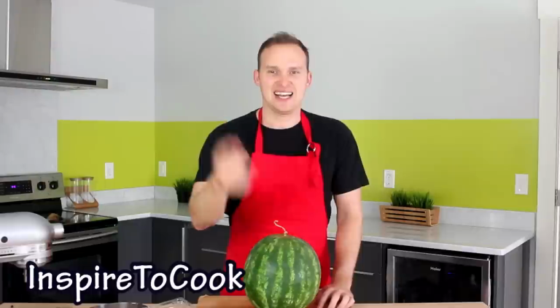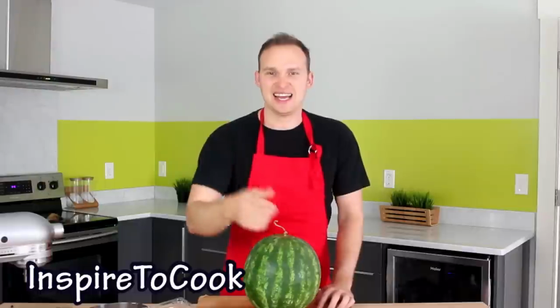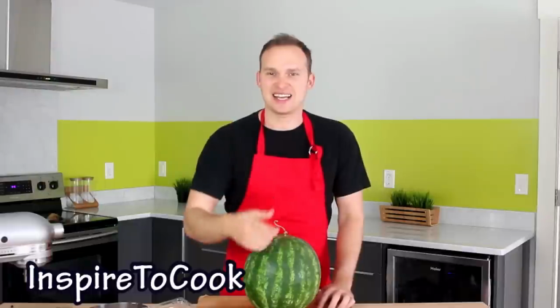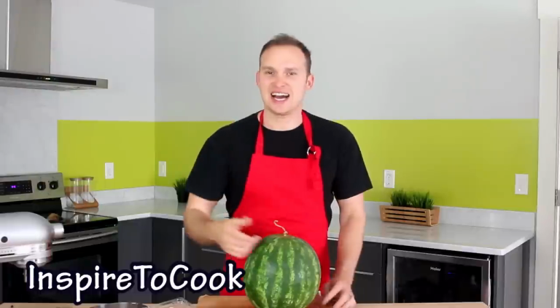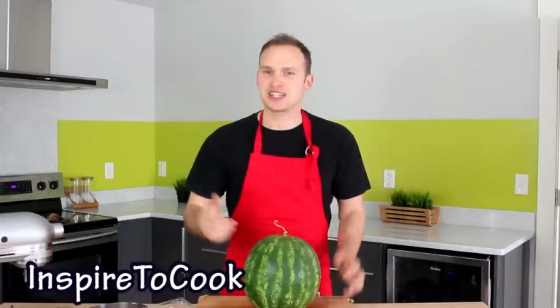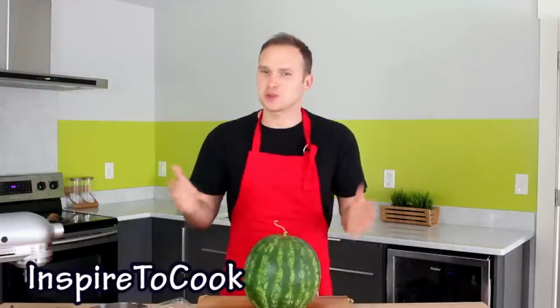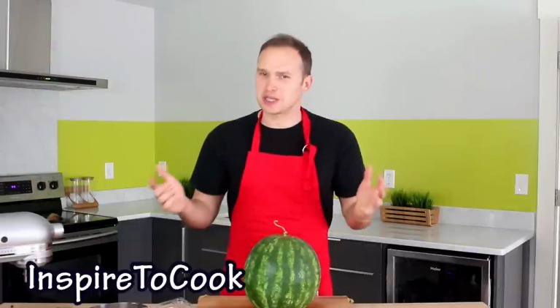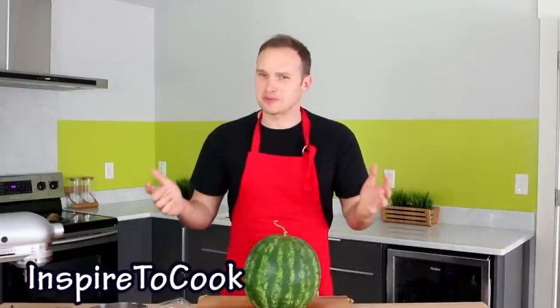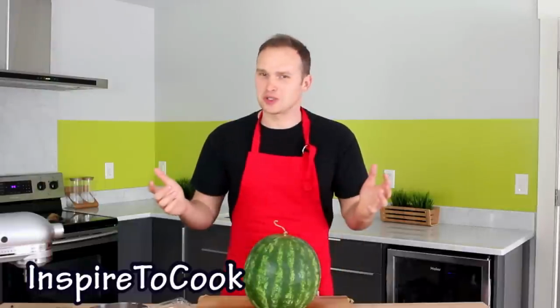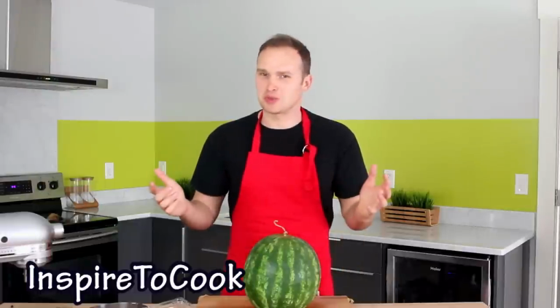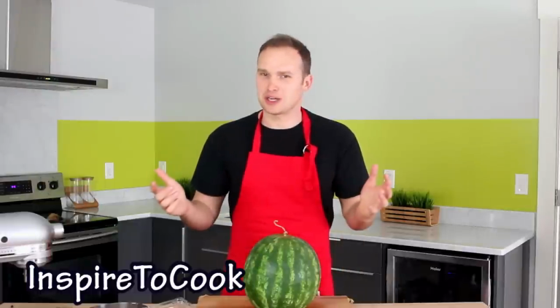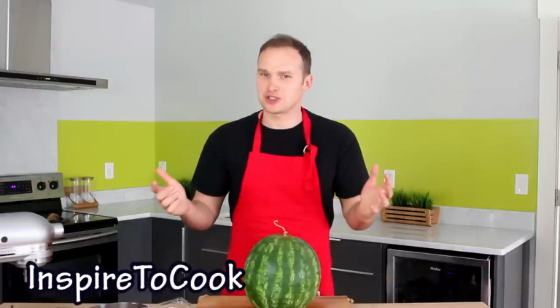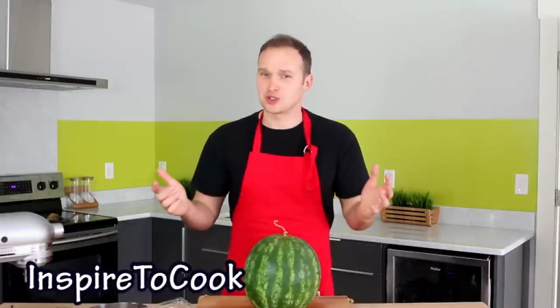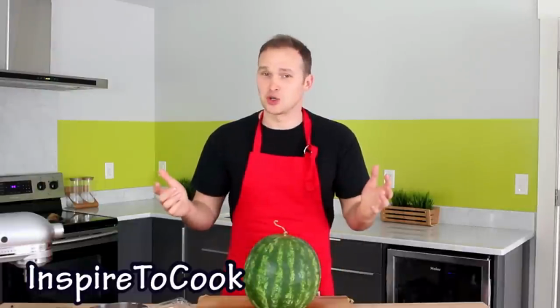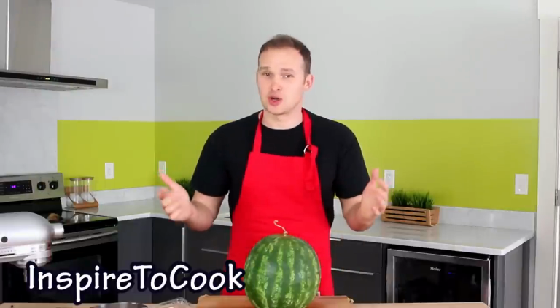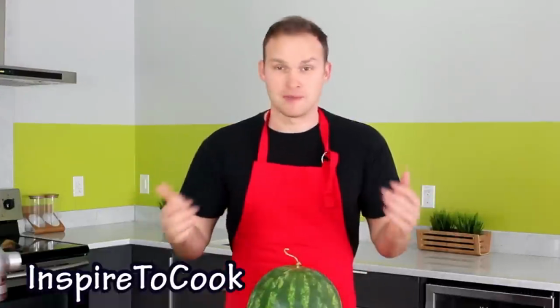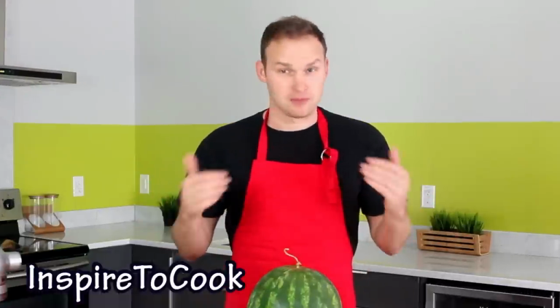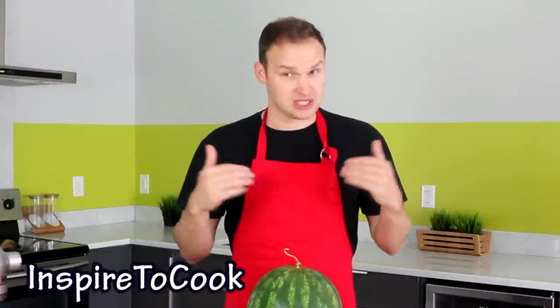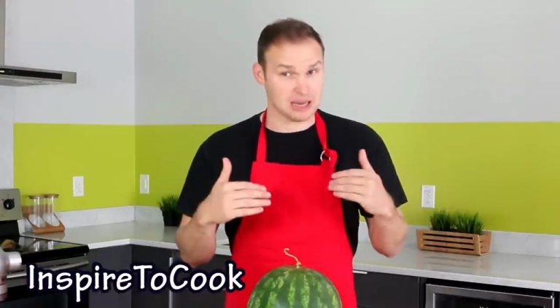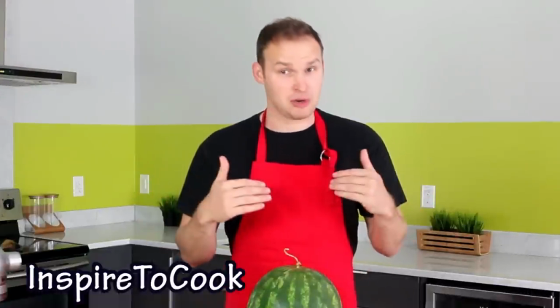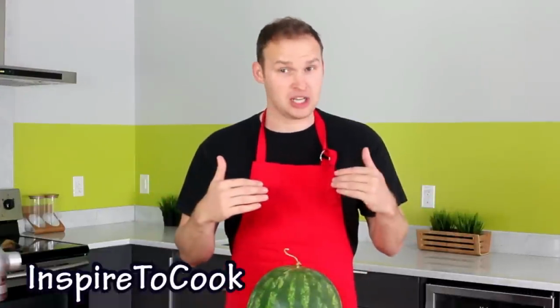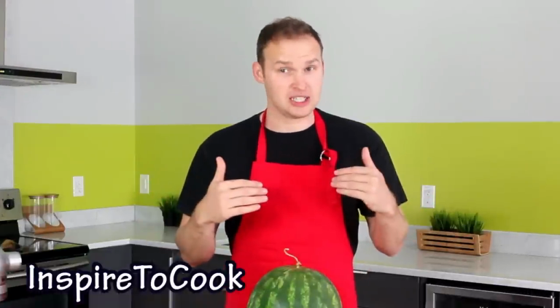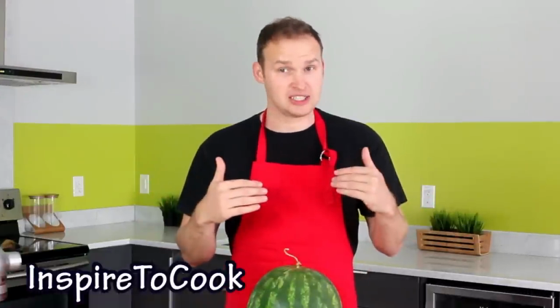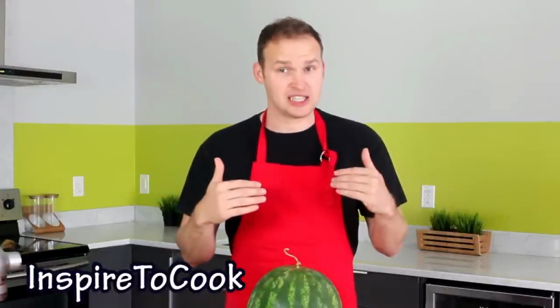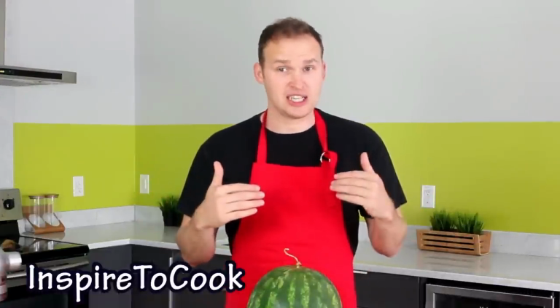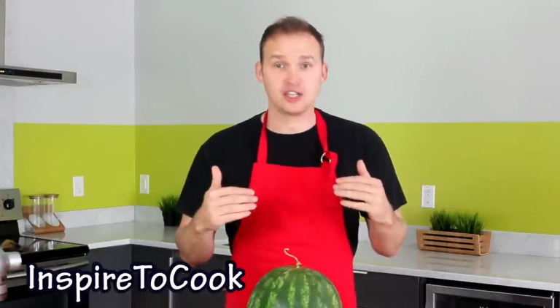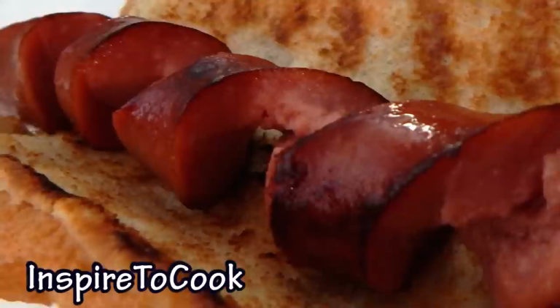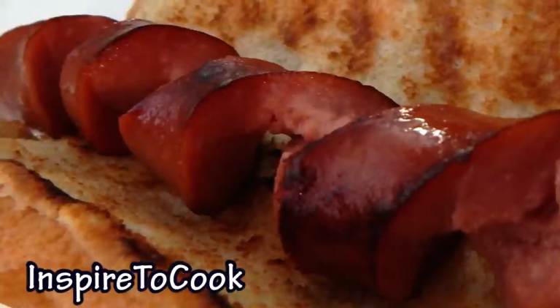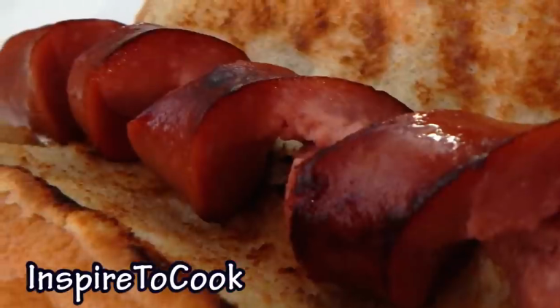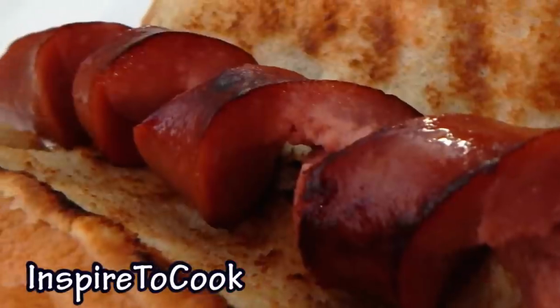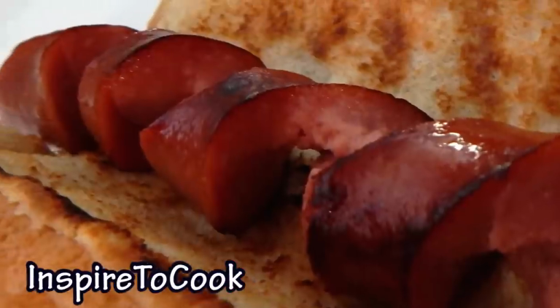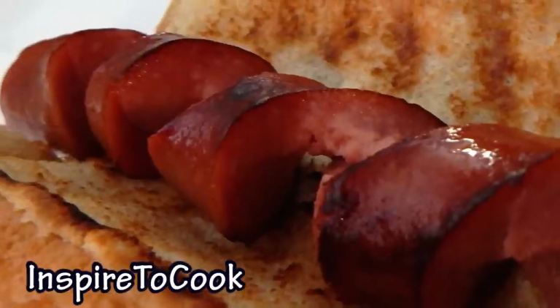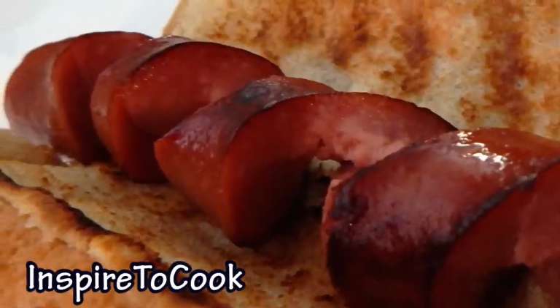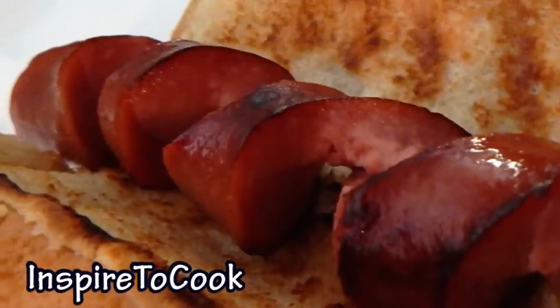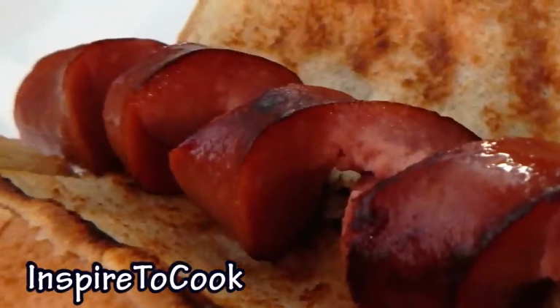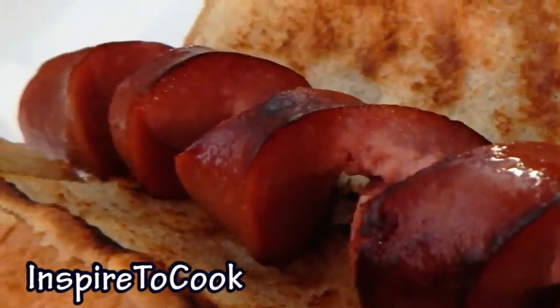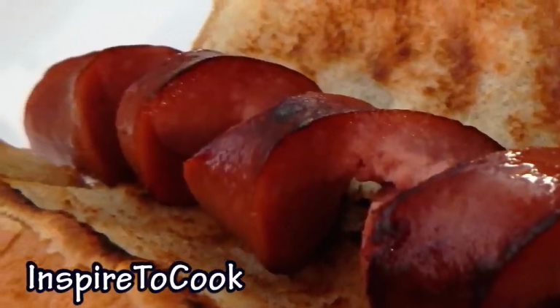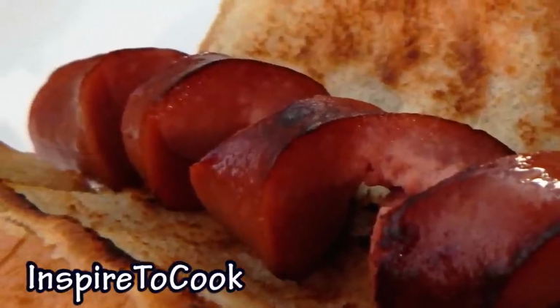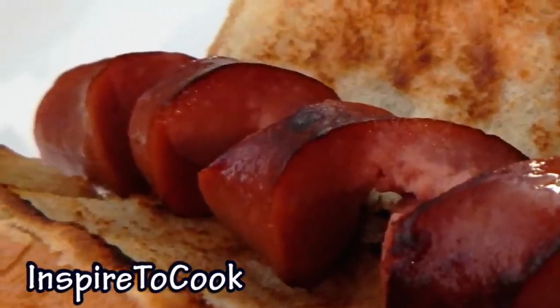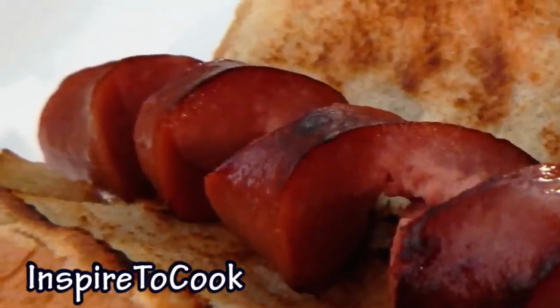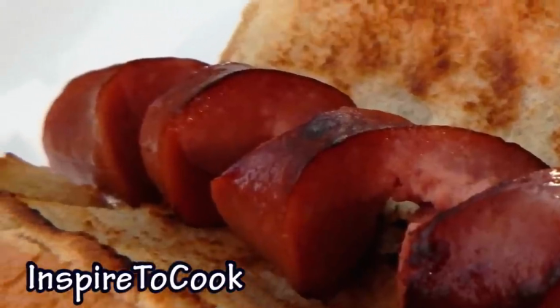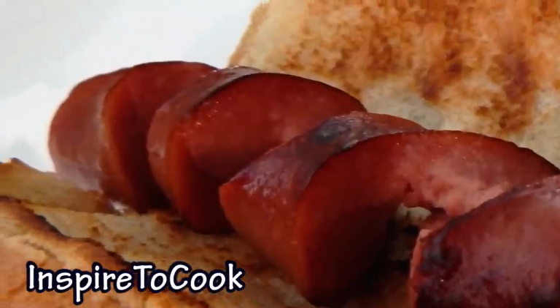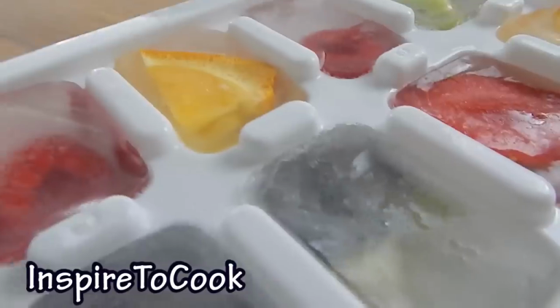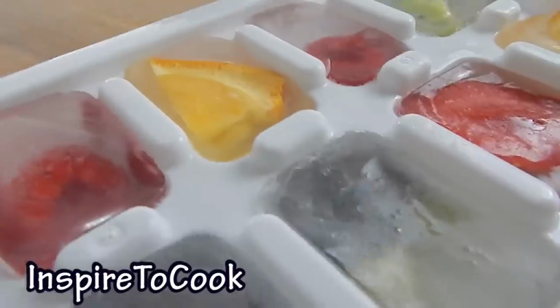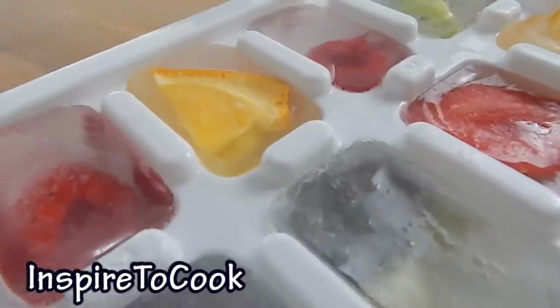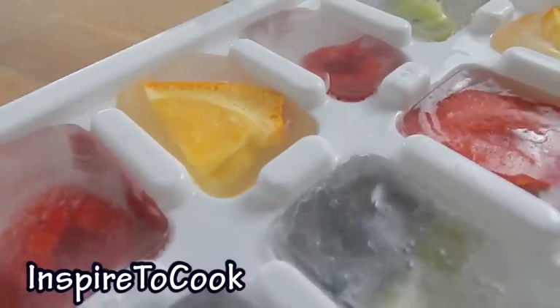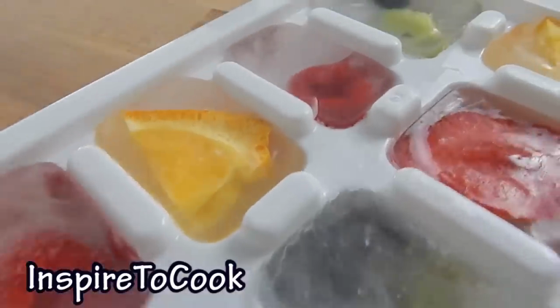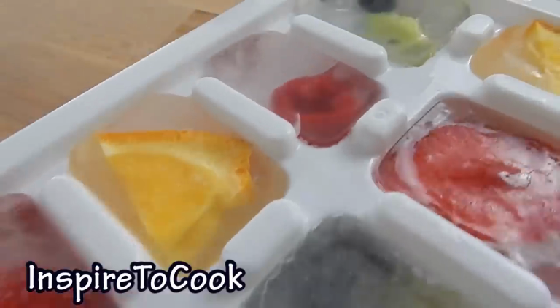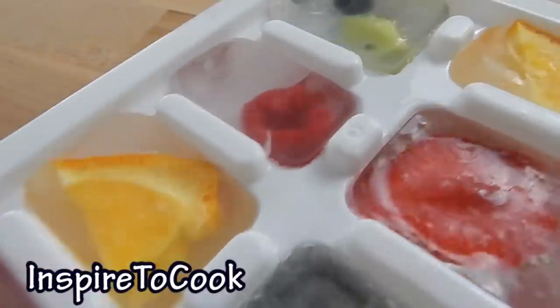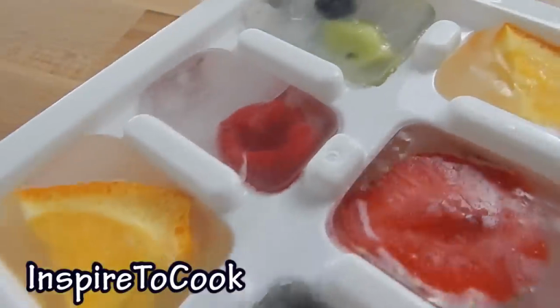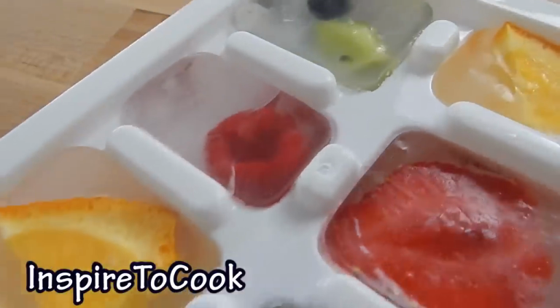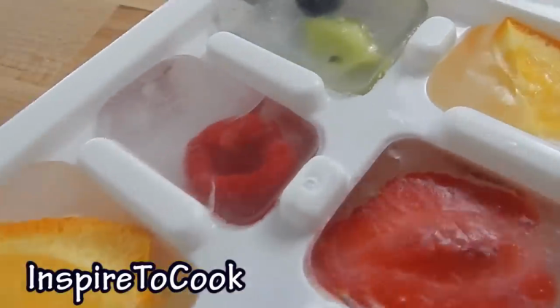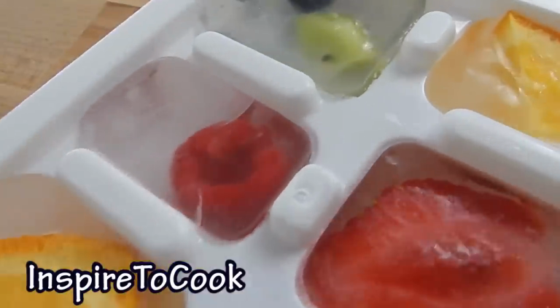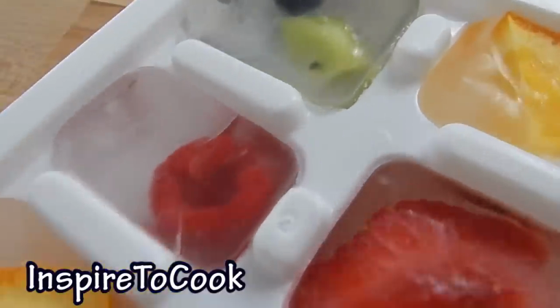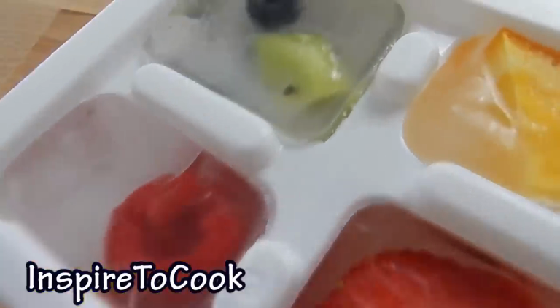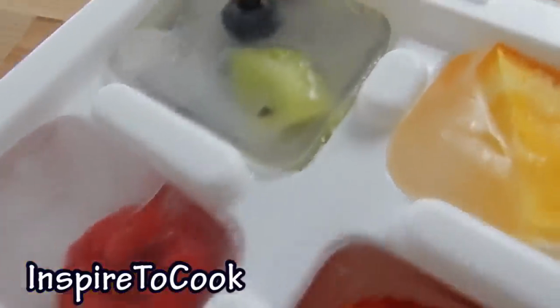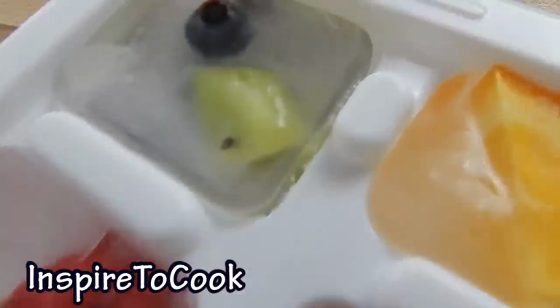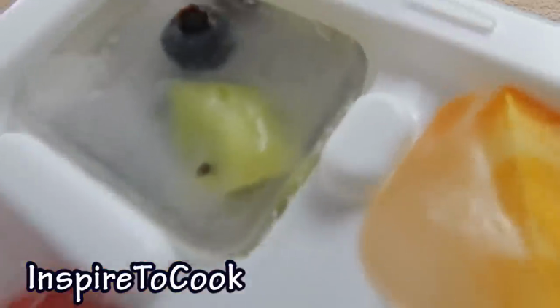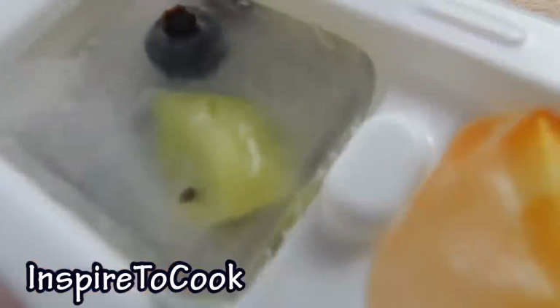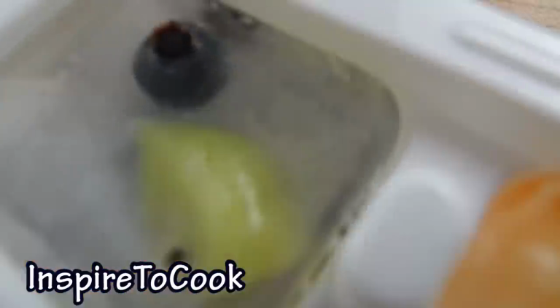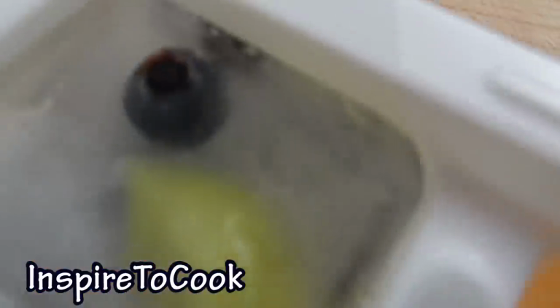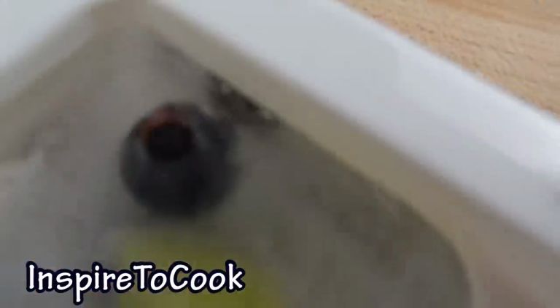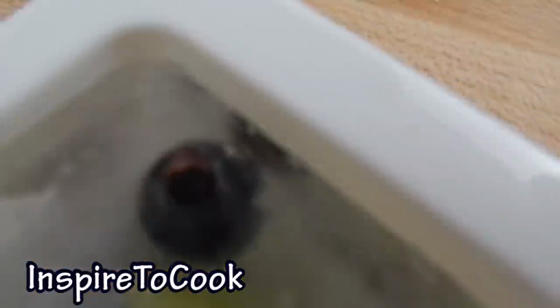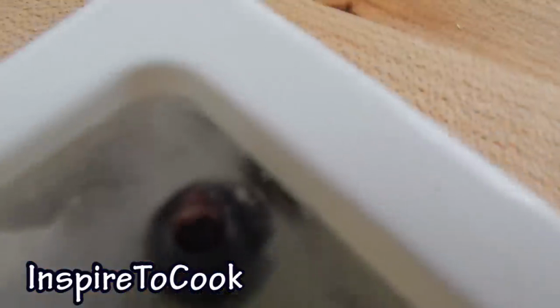Hey guys, welcome to this part to cook. Summer heat is here, so today I'm gonna show you 10 coolest recipes you must try this summer.